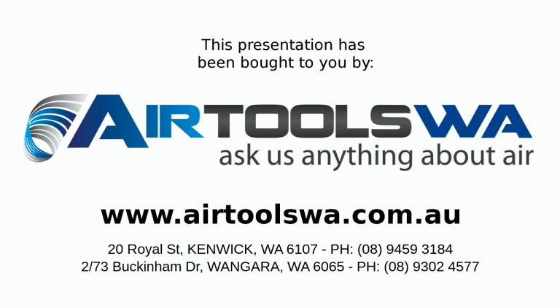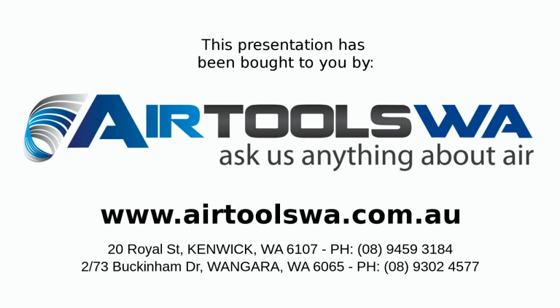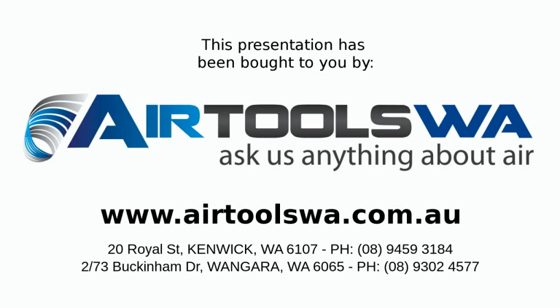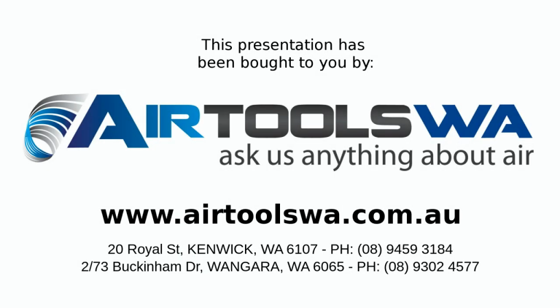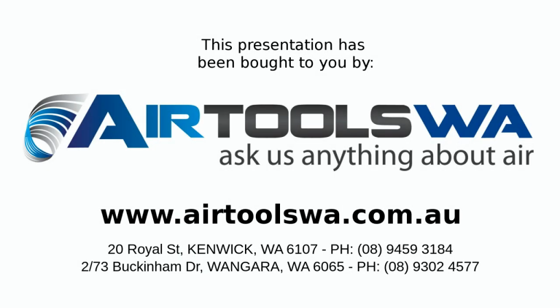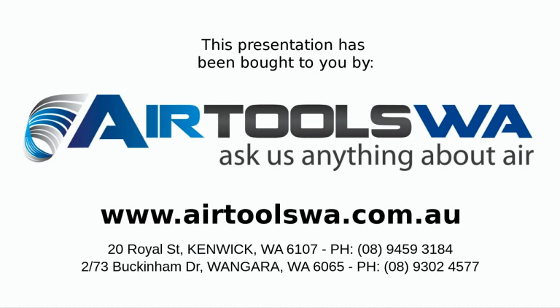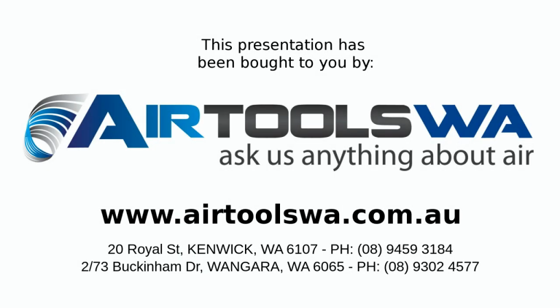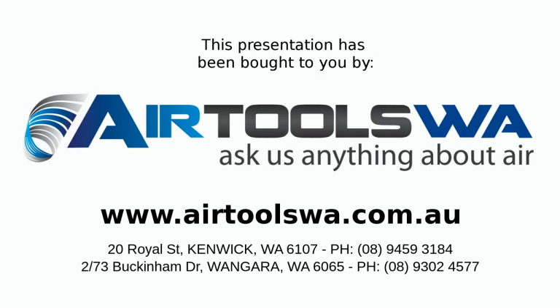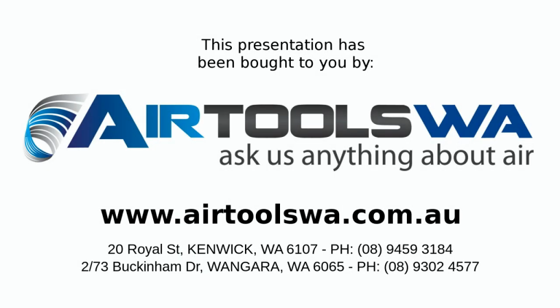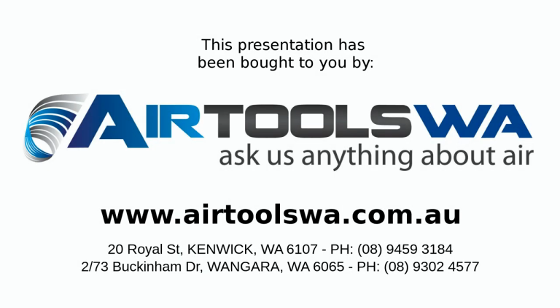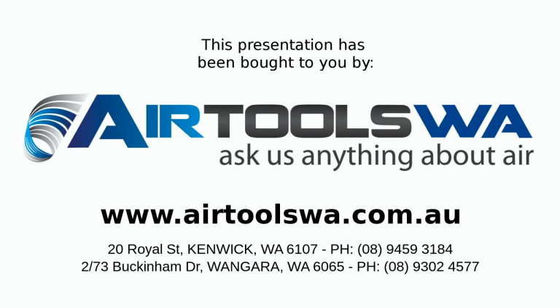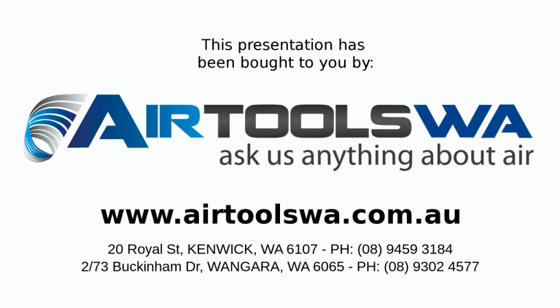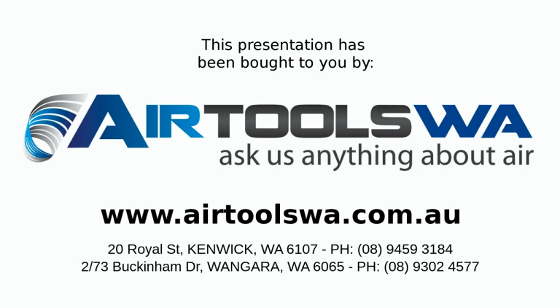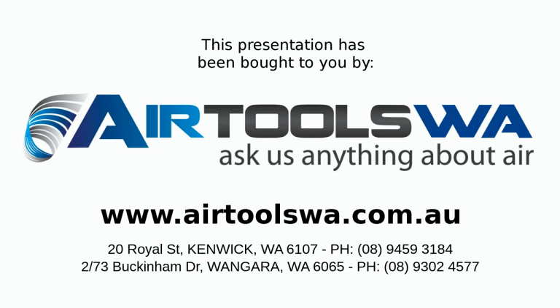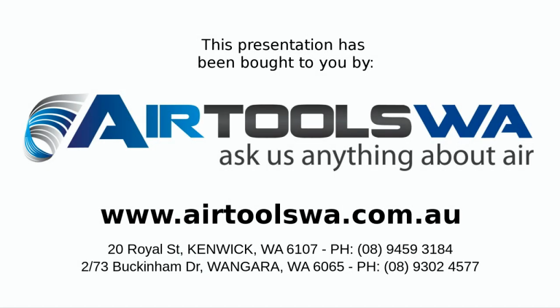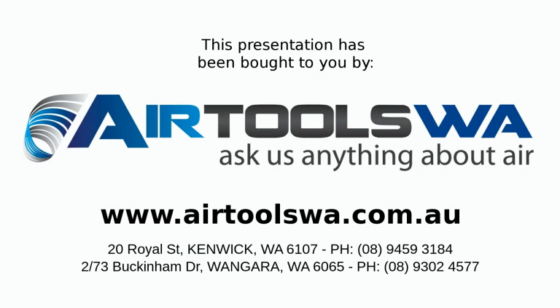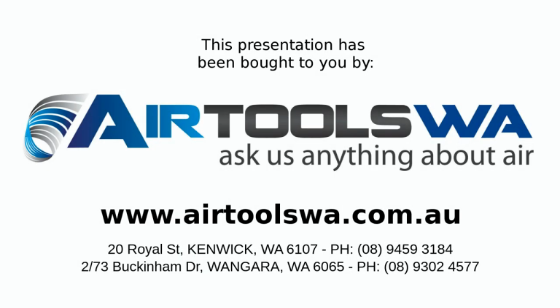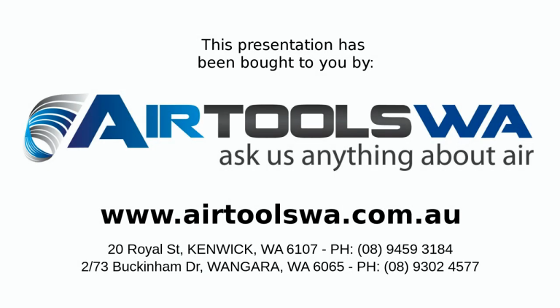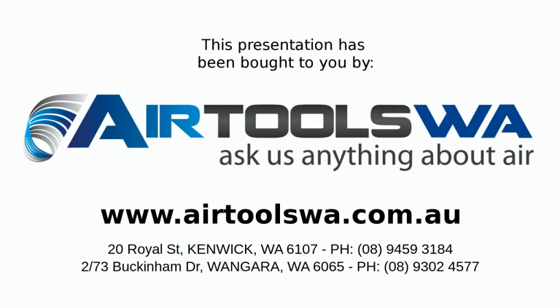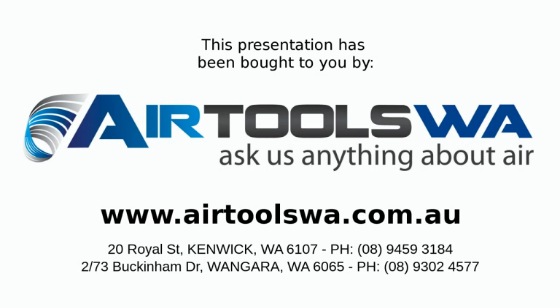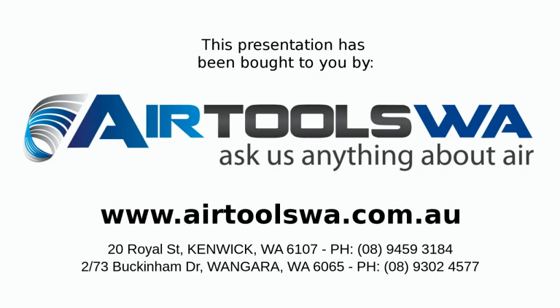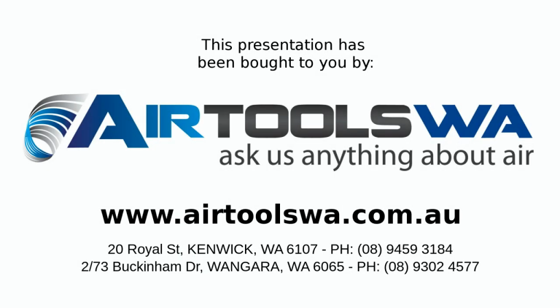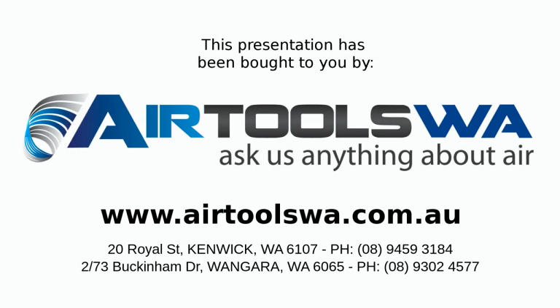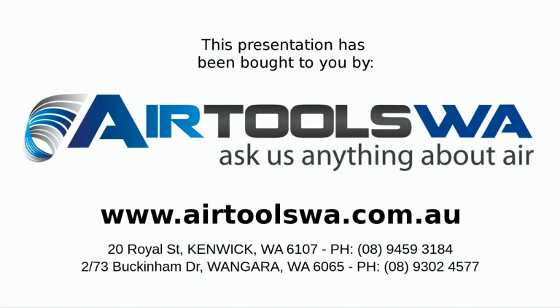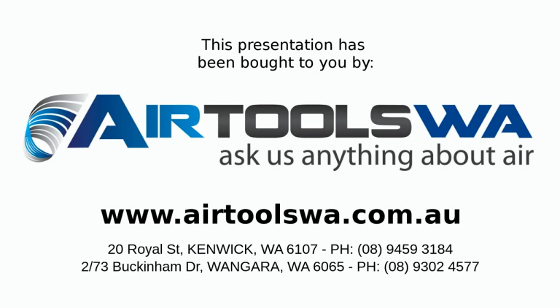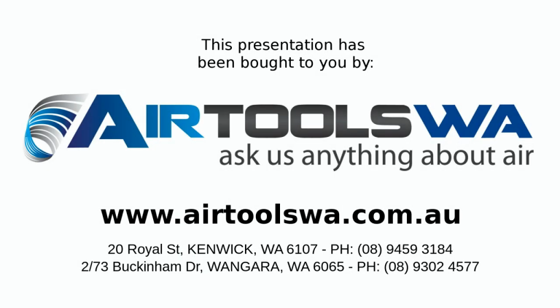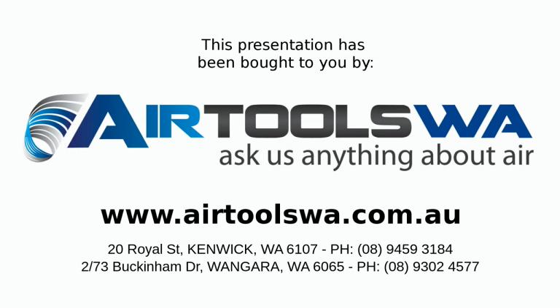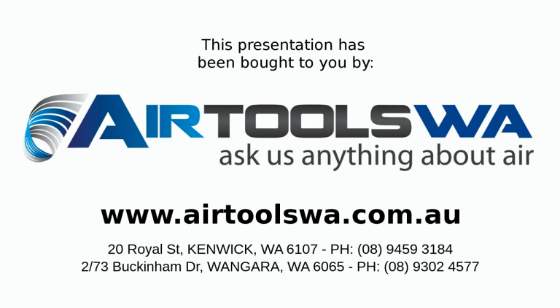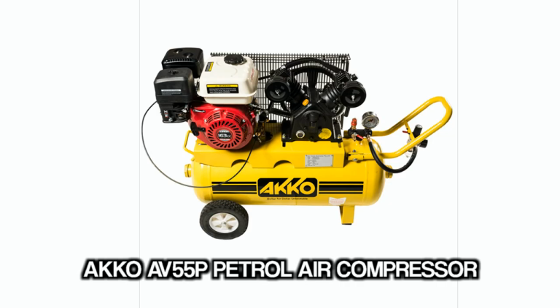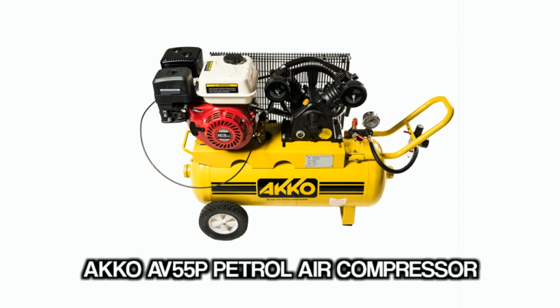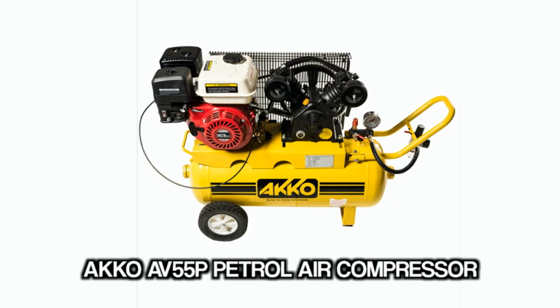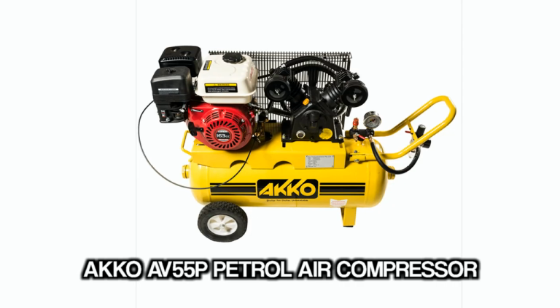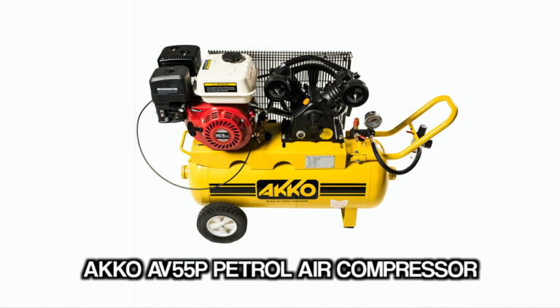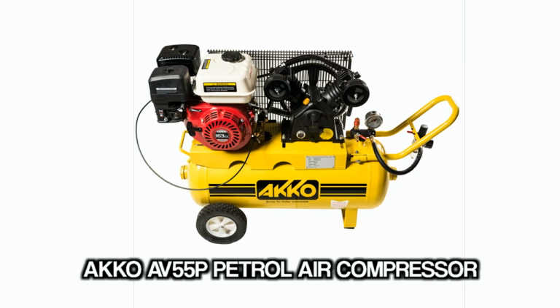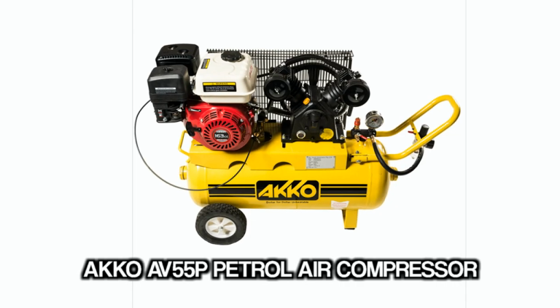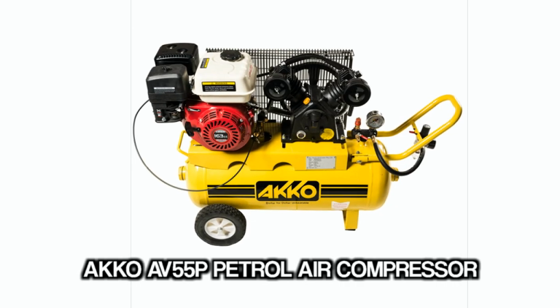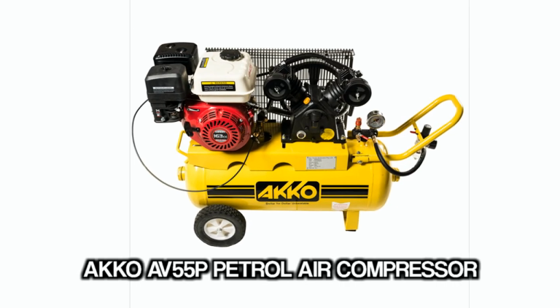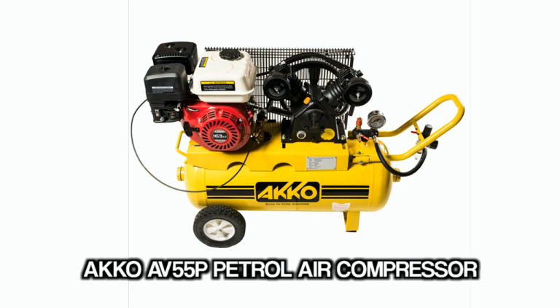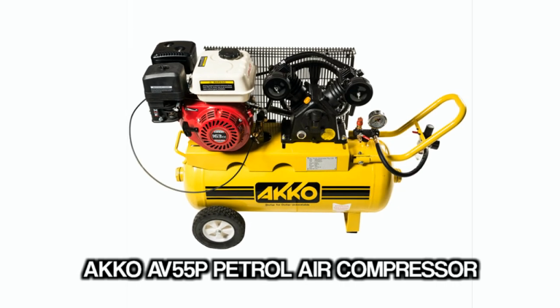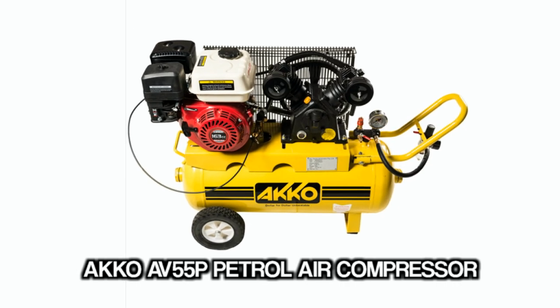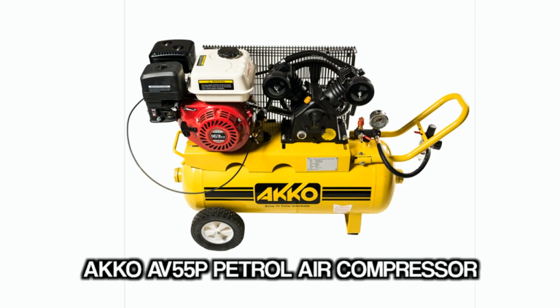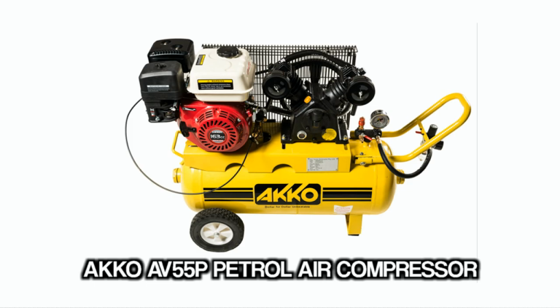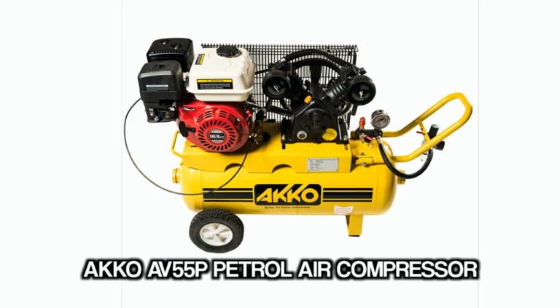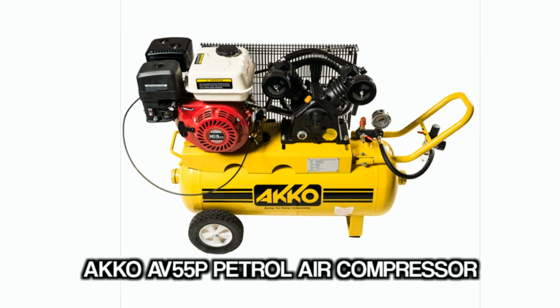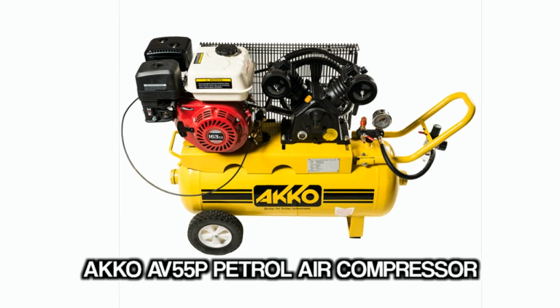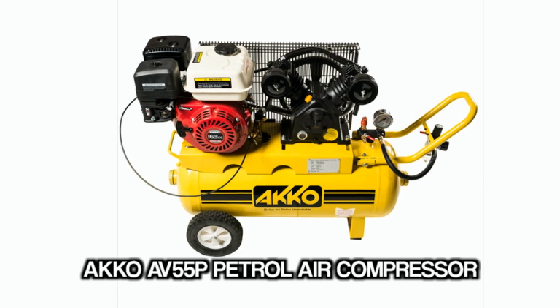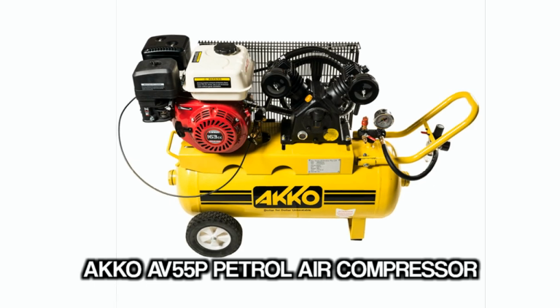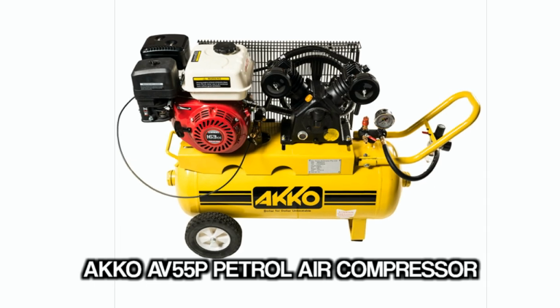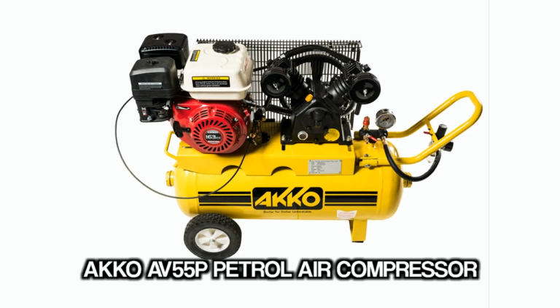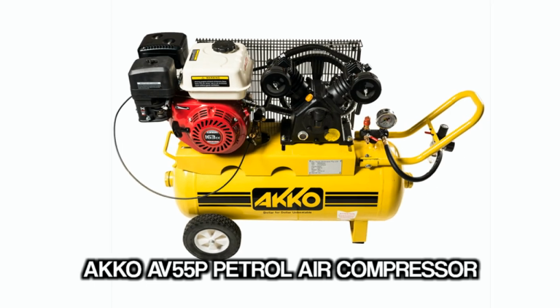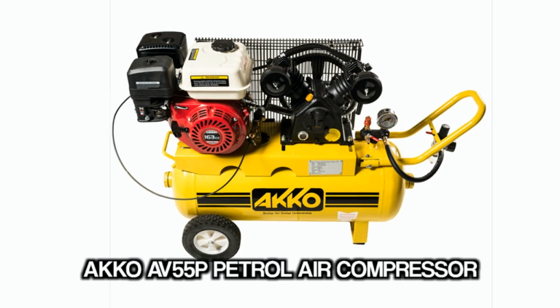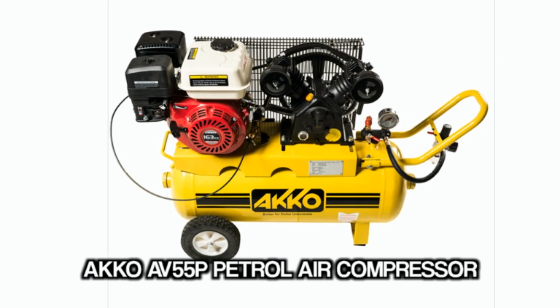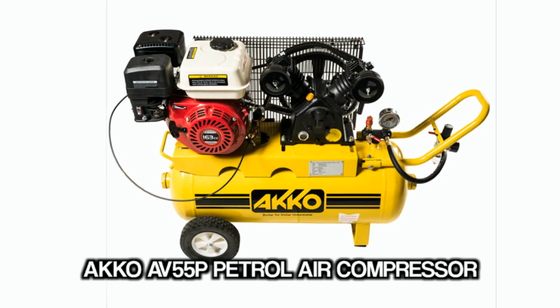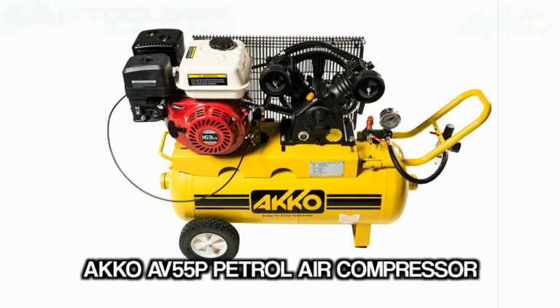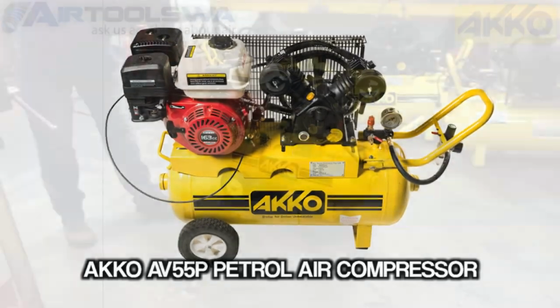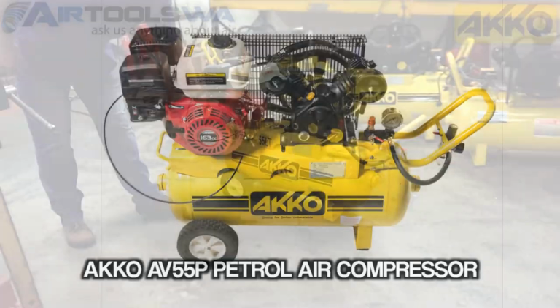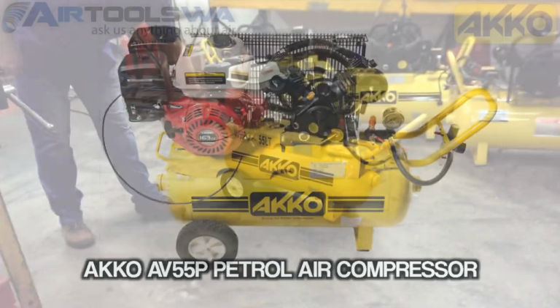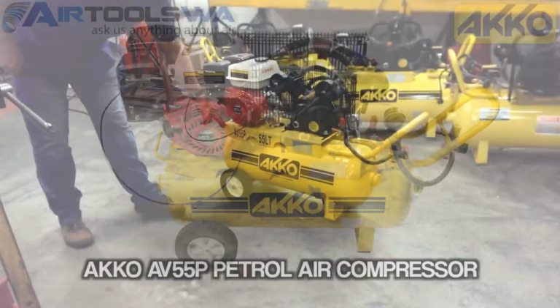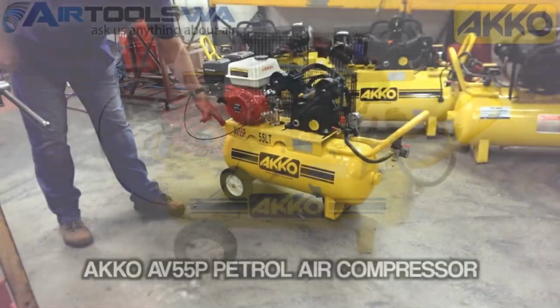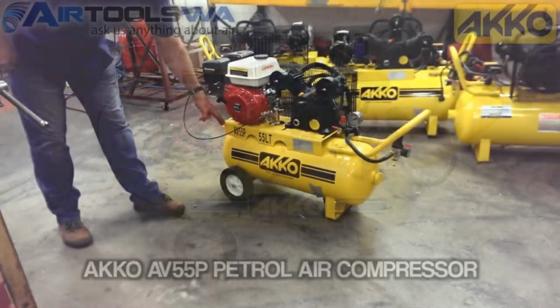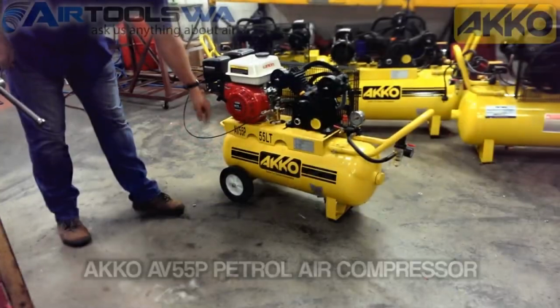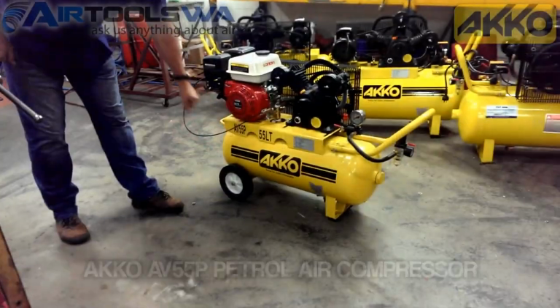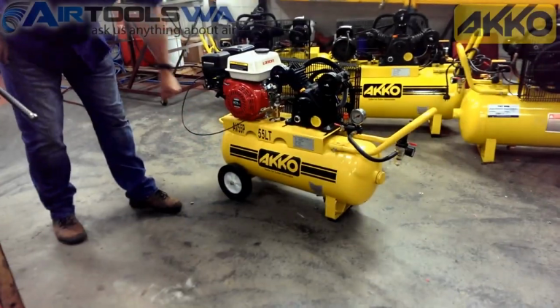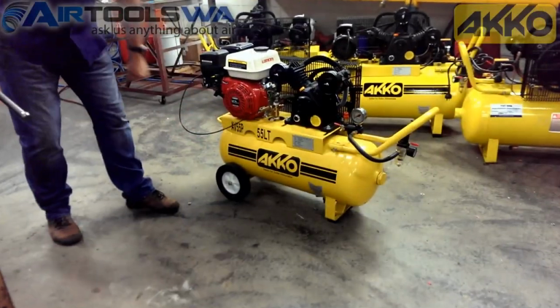G'day from Airtools WA. Ask us anything about air. This time we're looking at the ACCO AV55P Petrol Air Compressor.